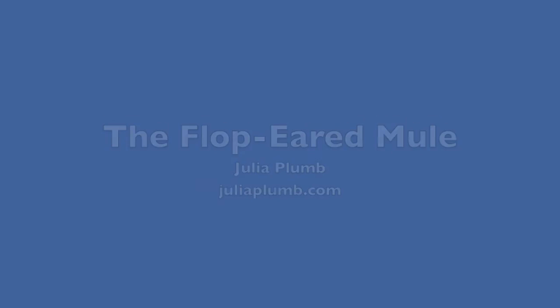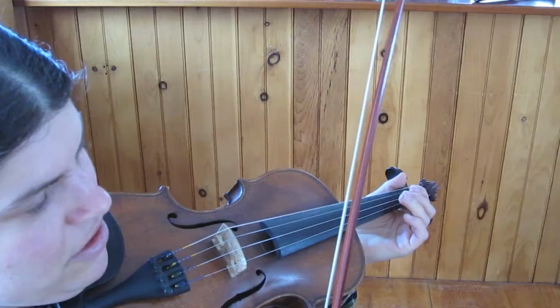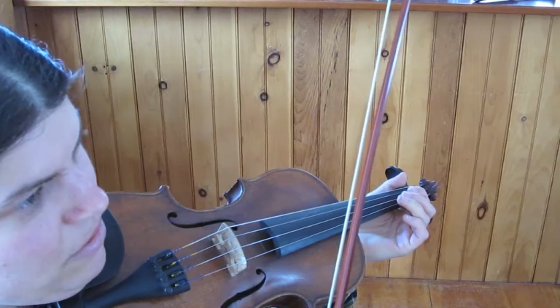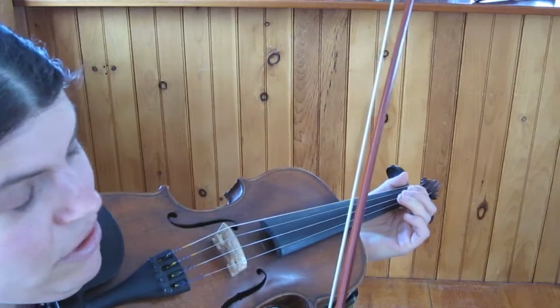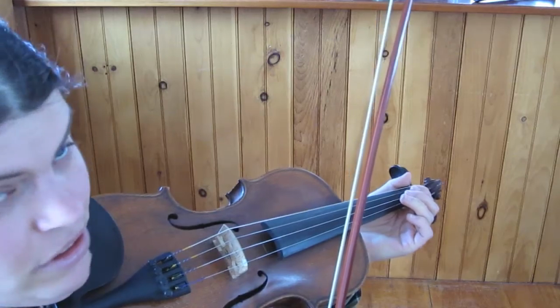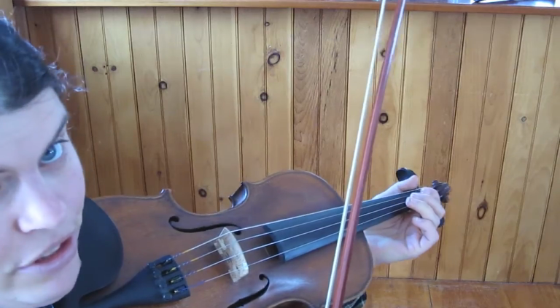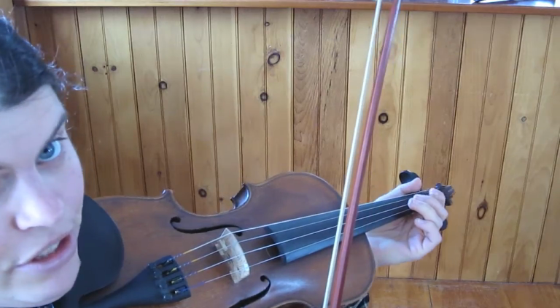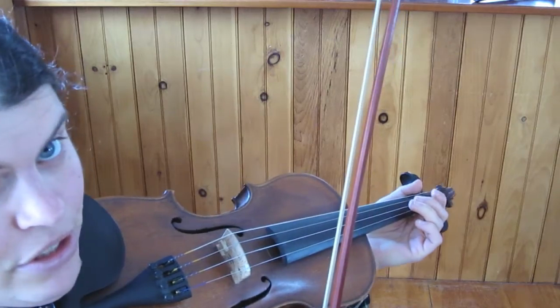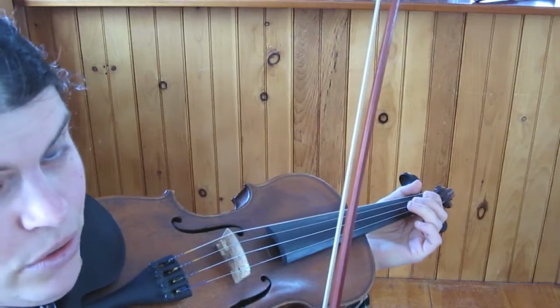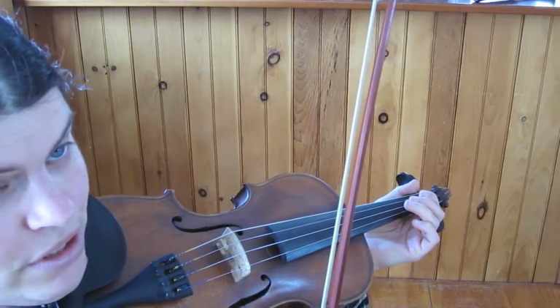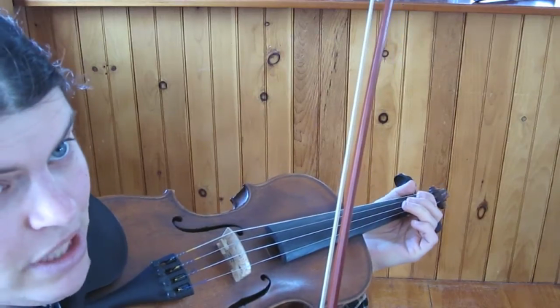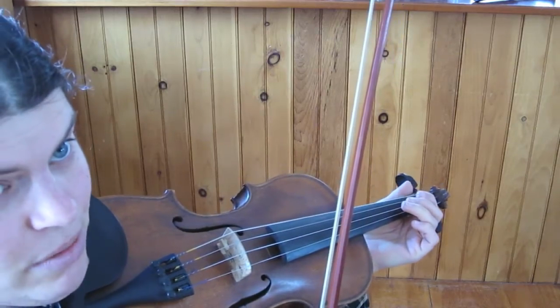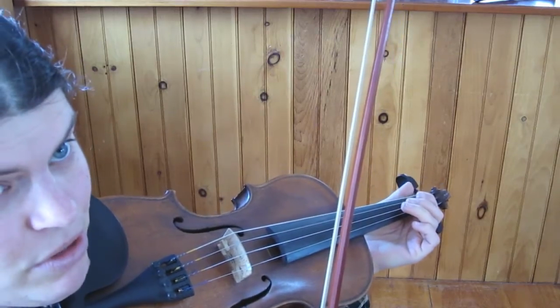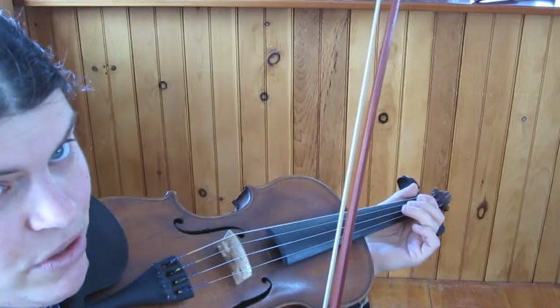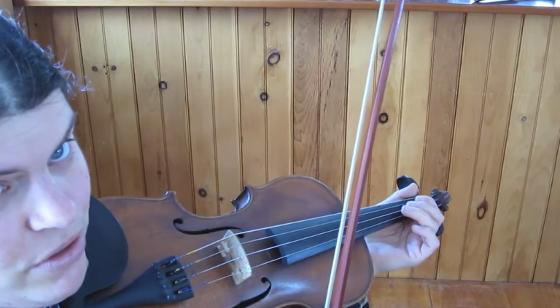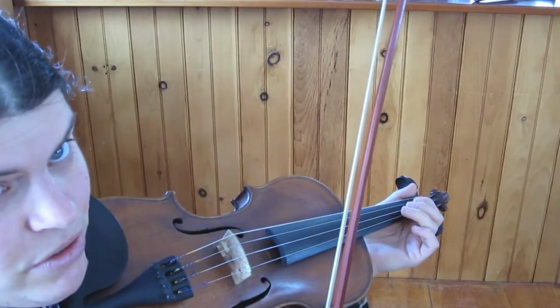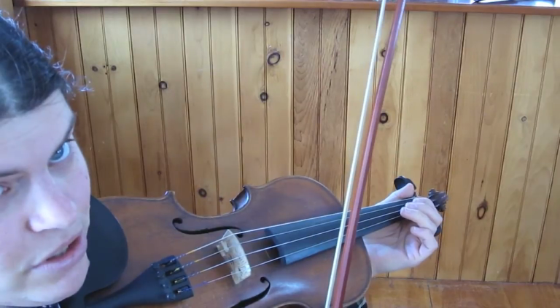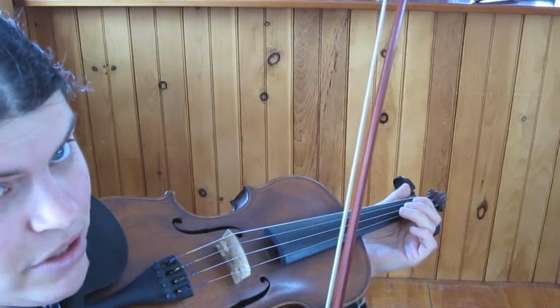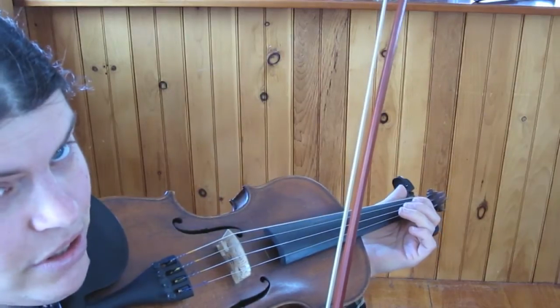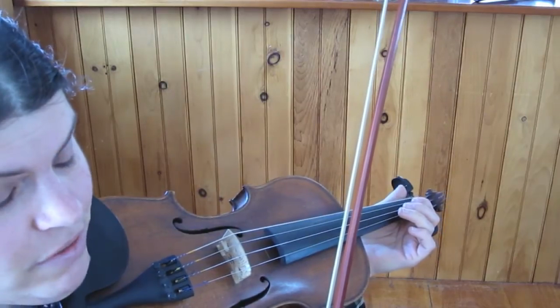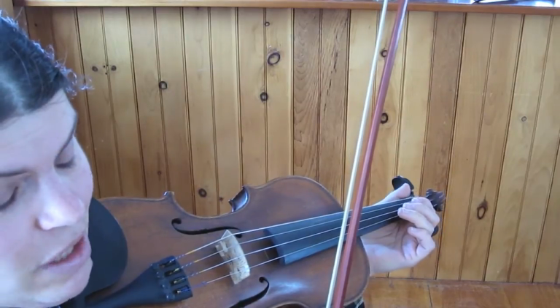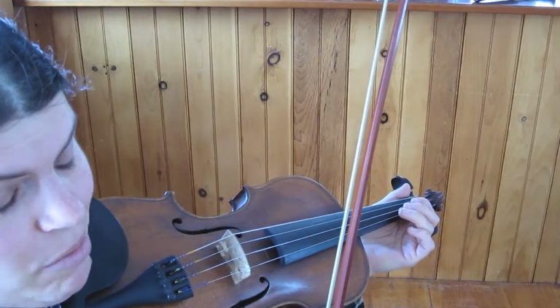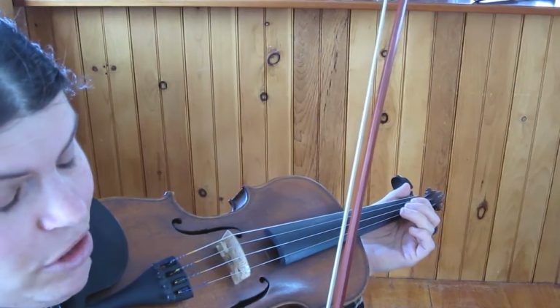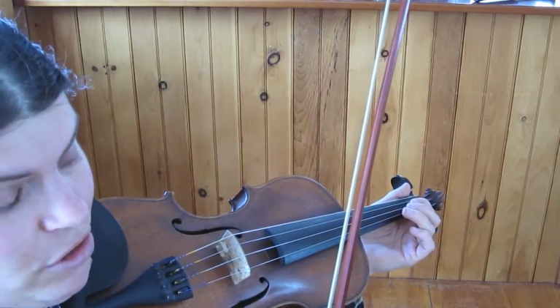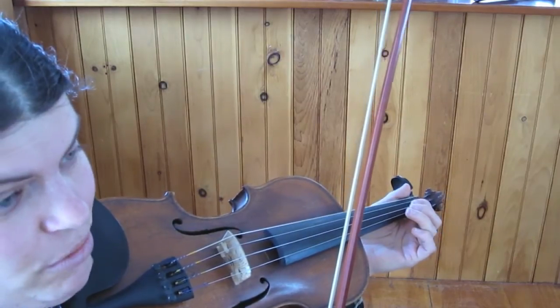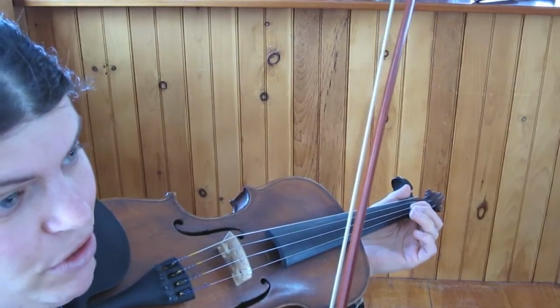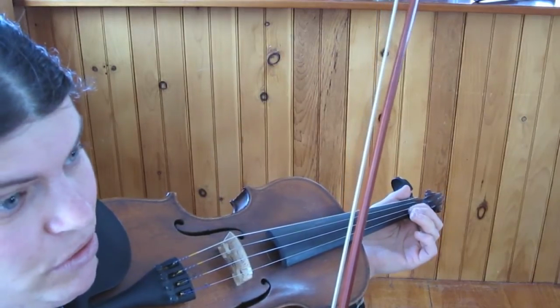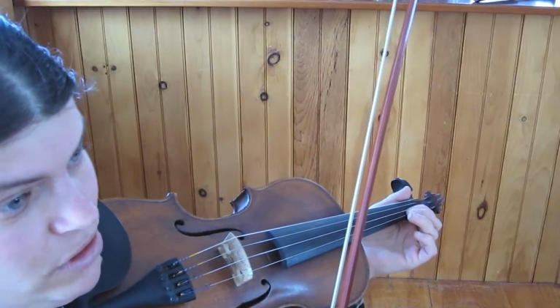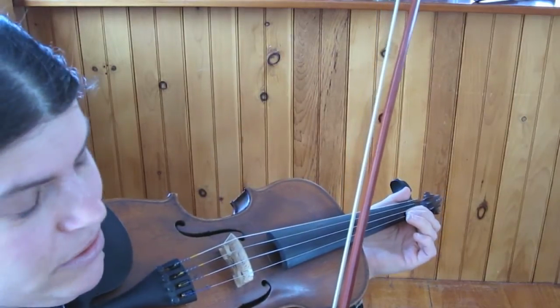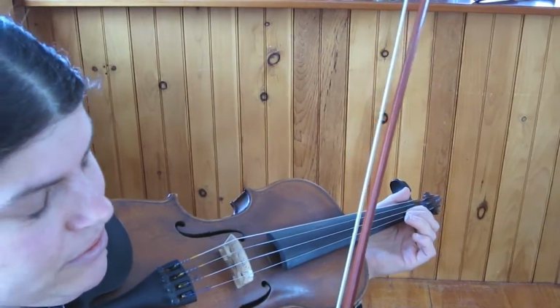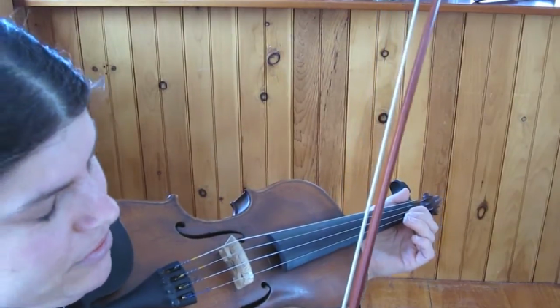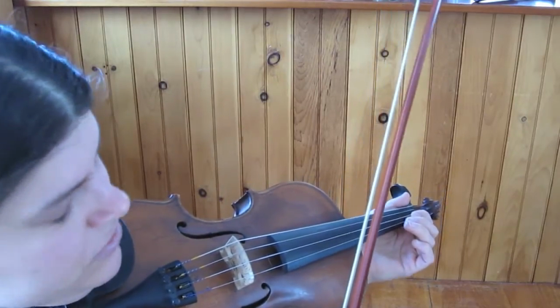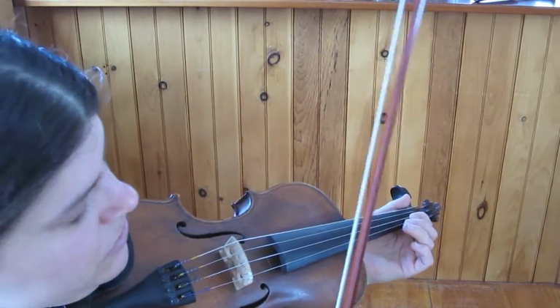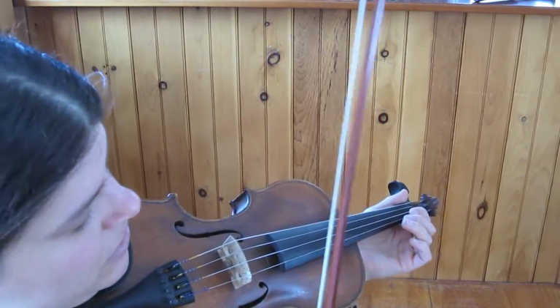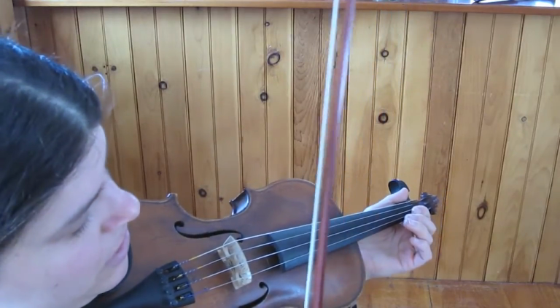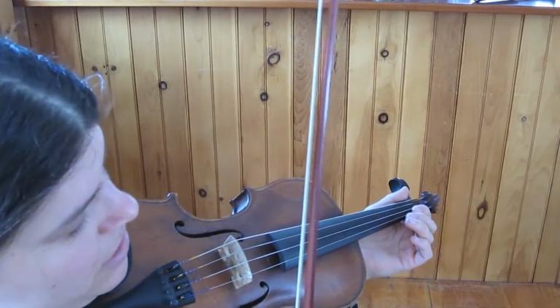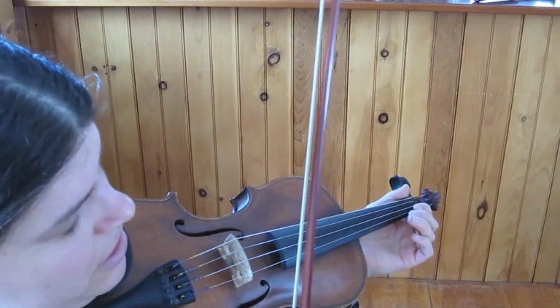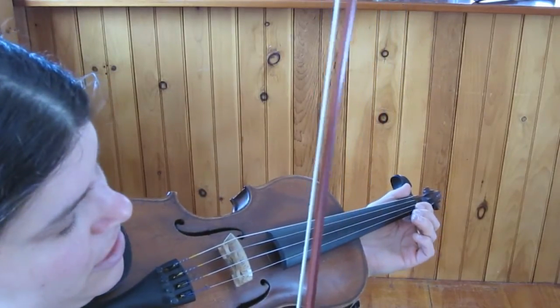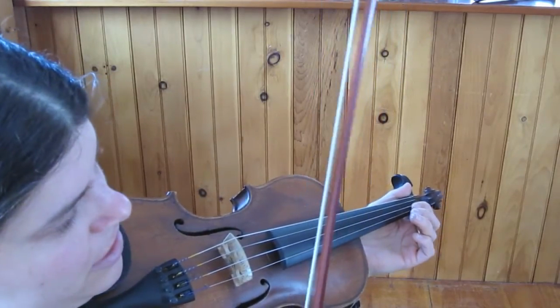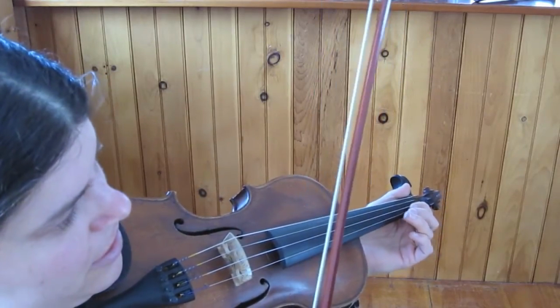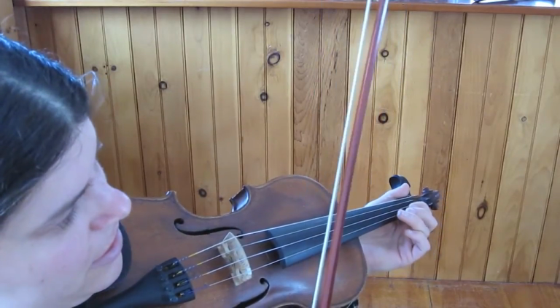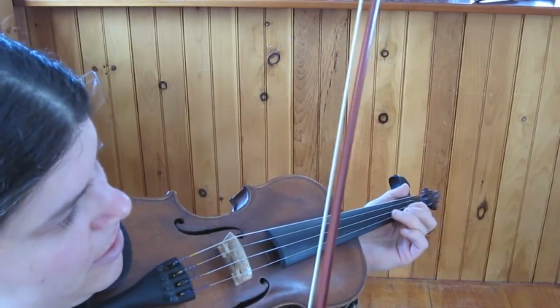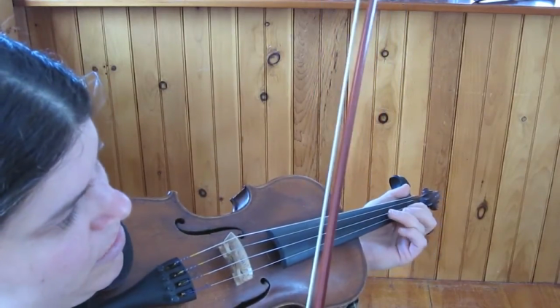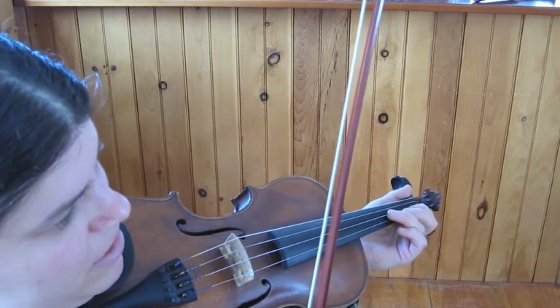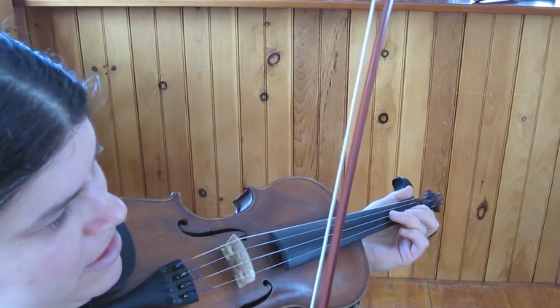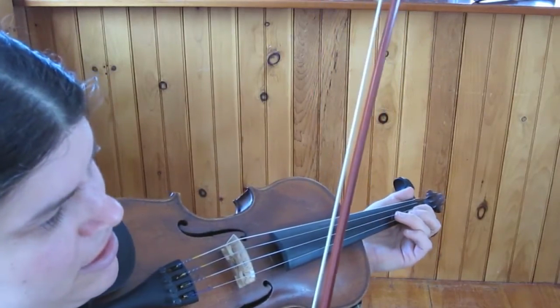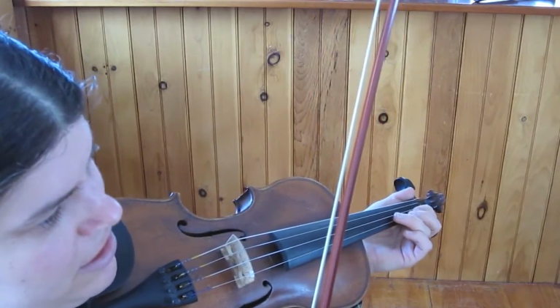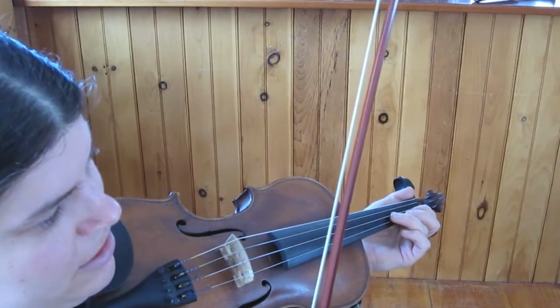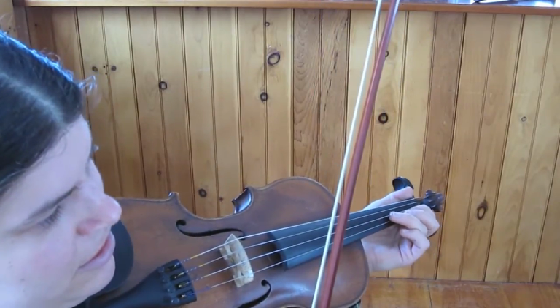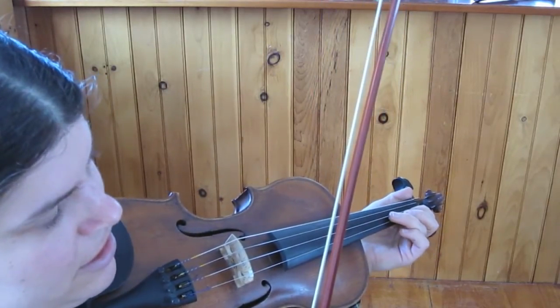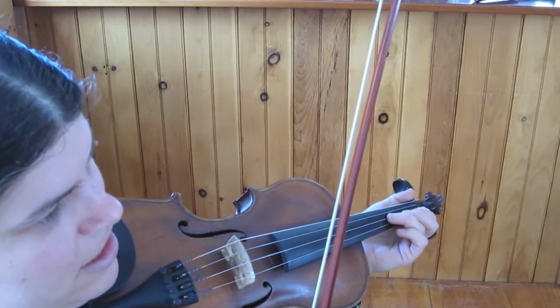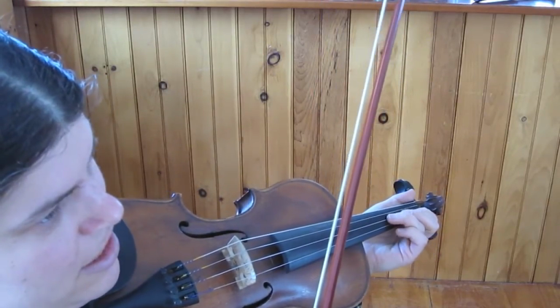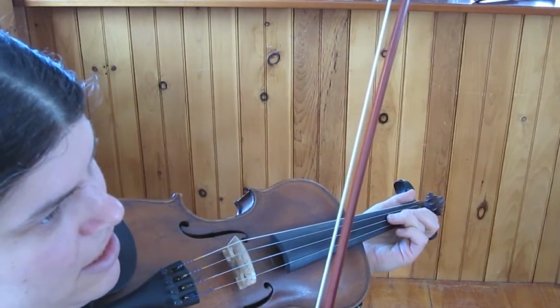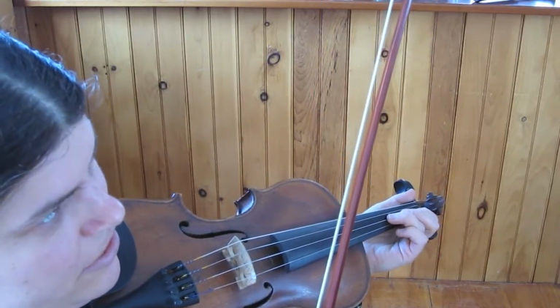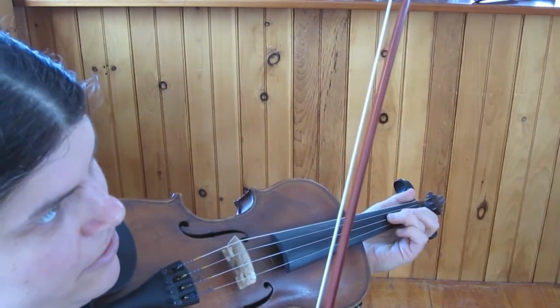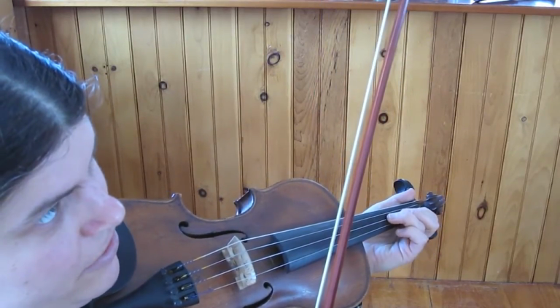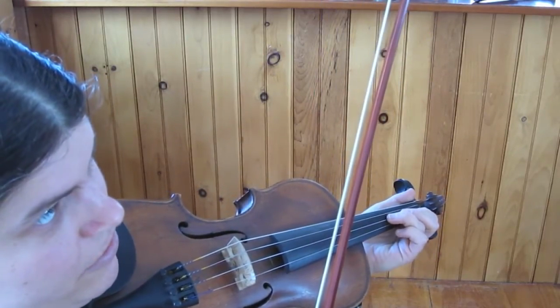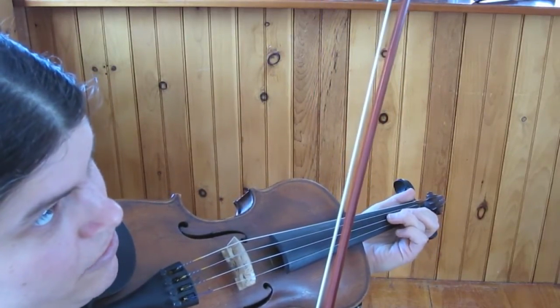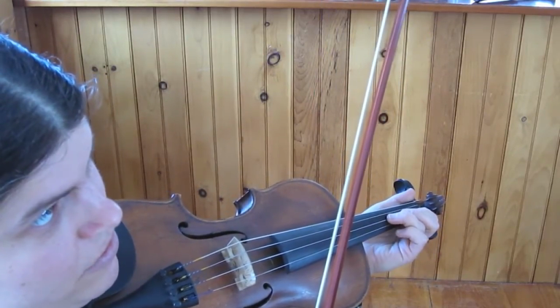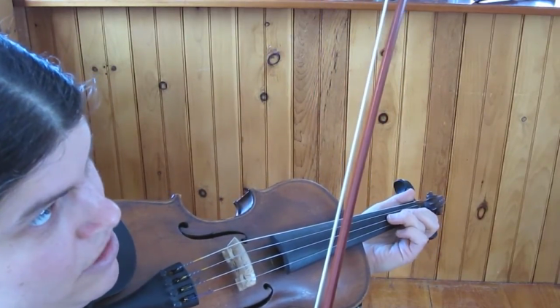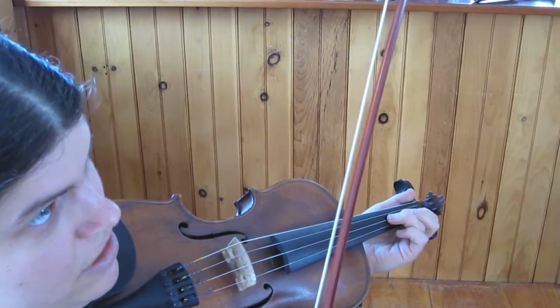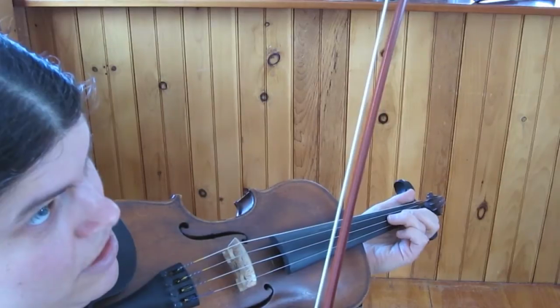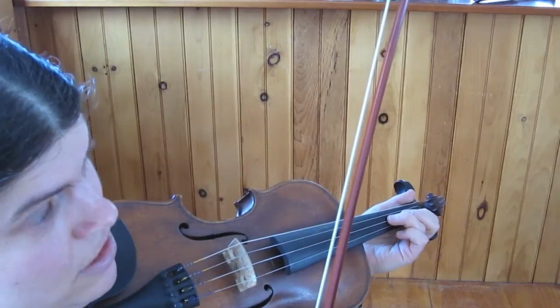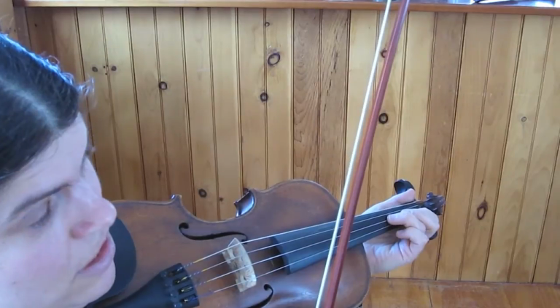We're going to learn an old-time tune called the Flop-Eared Mule. It's in the key of D.